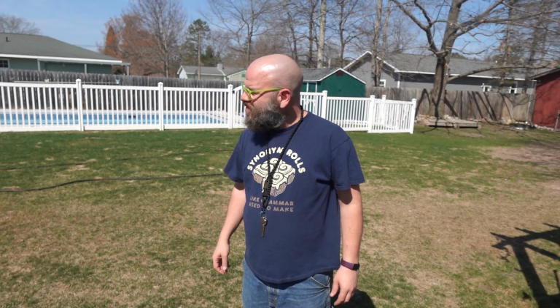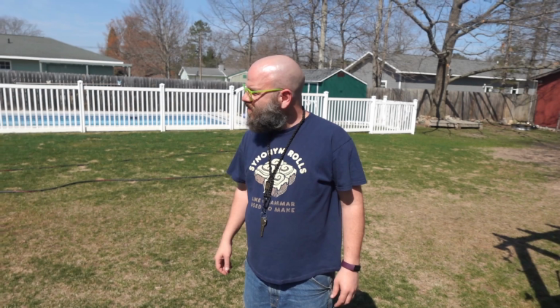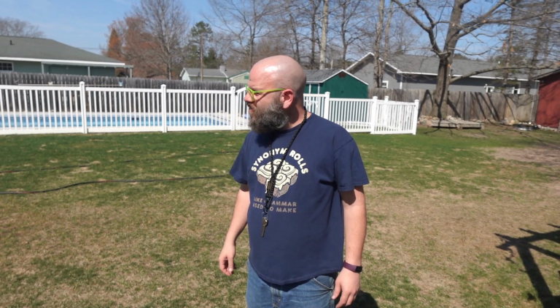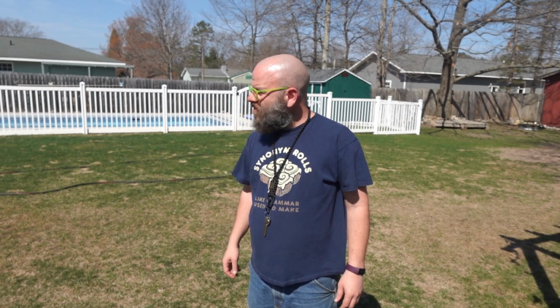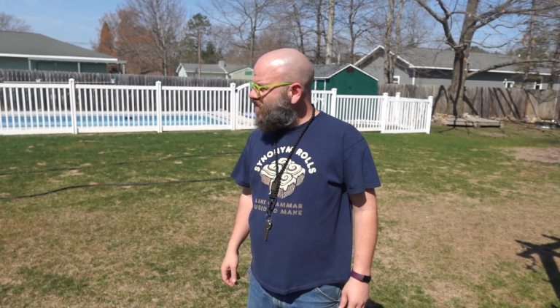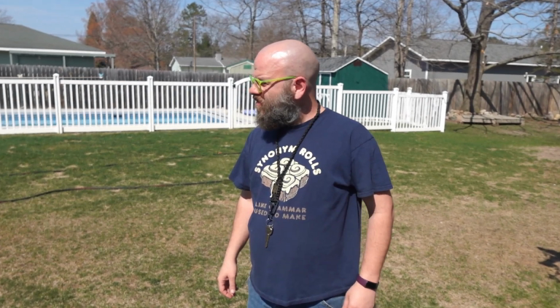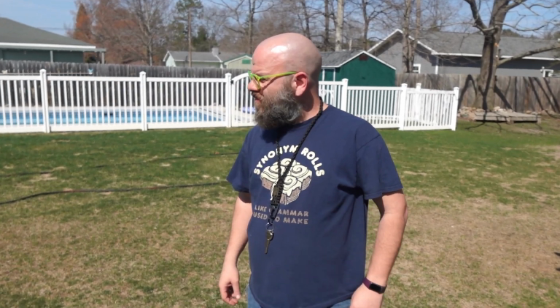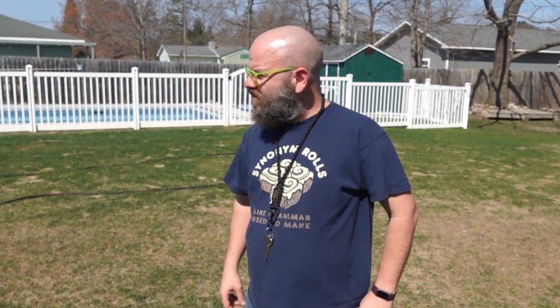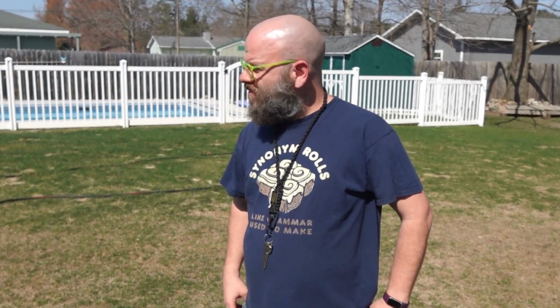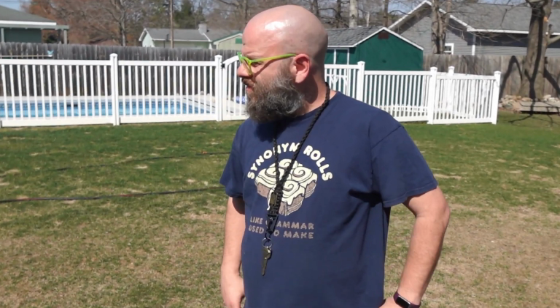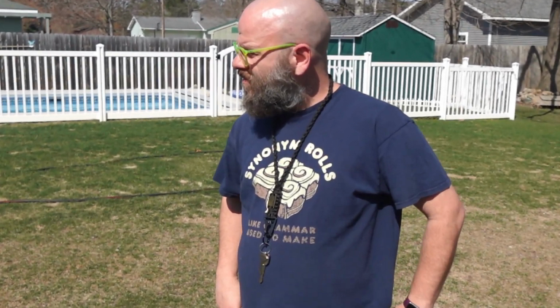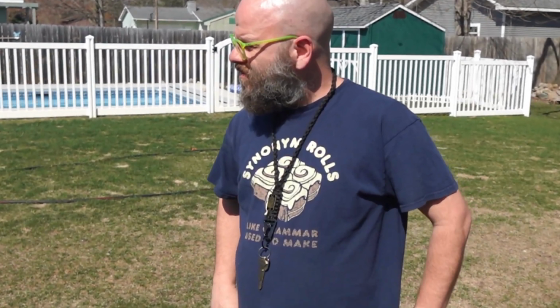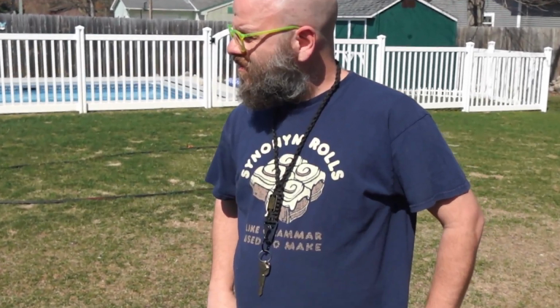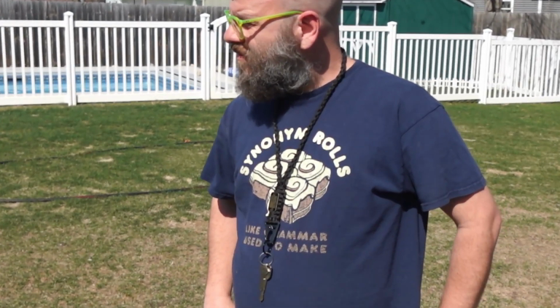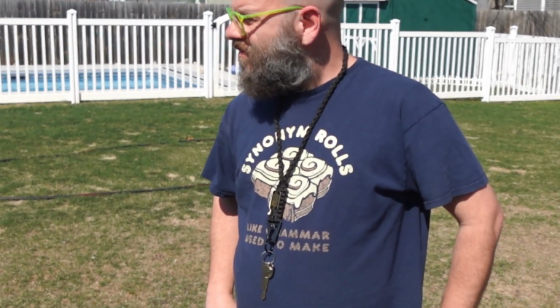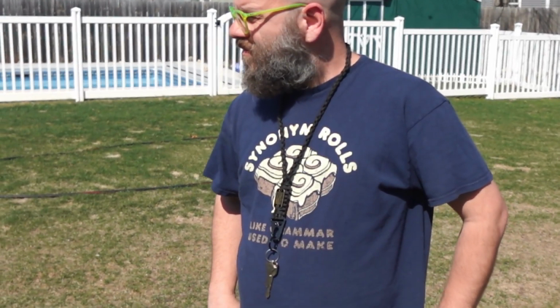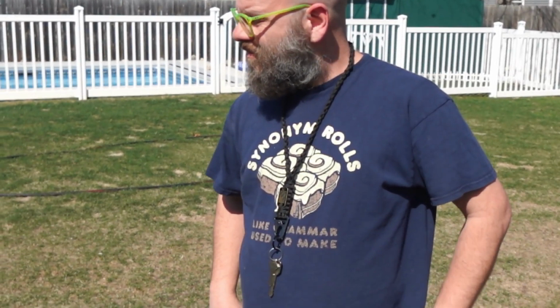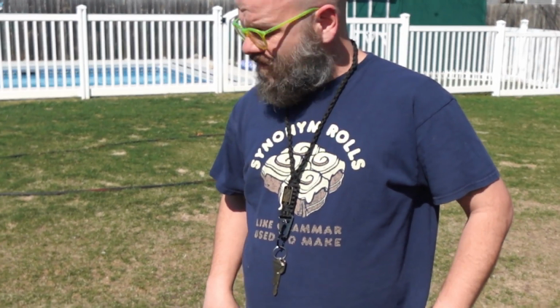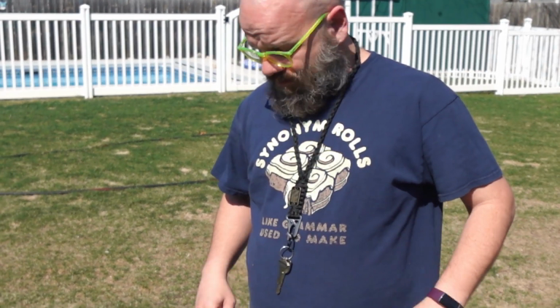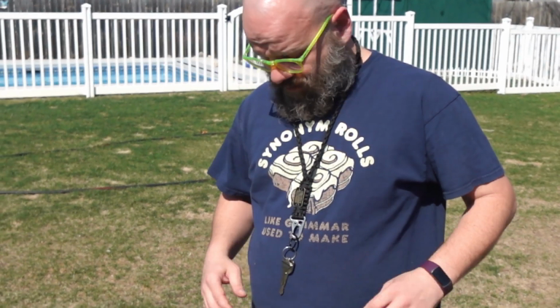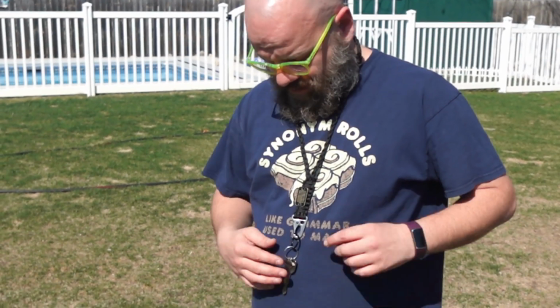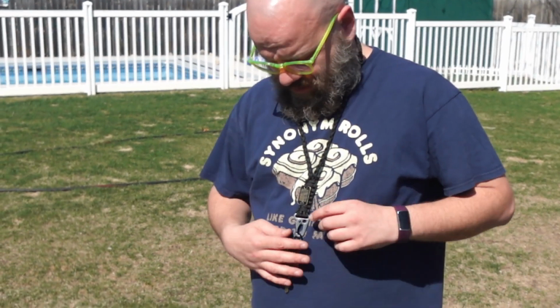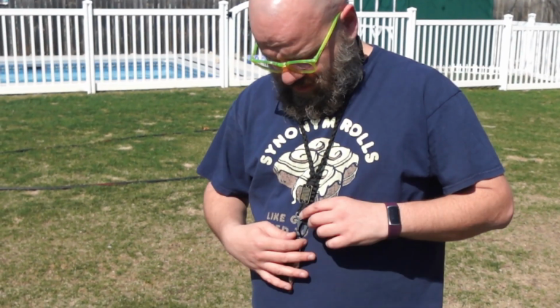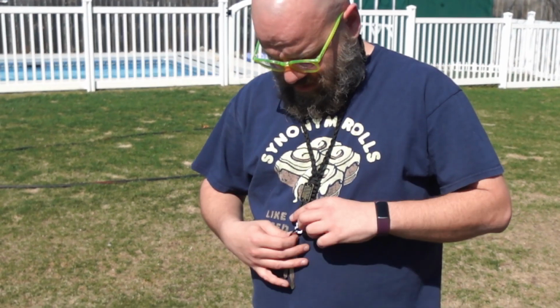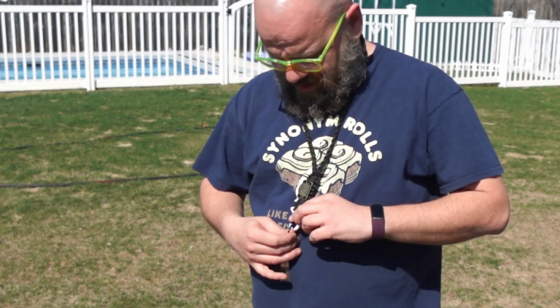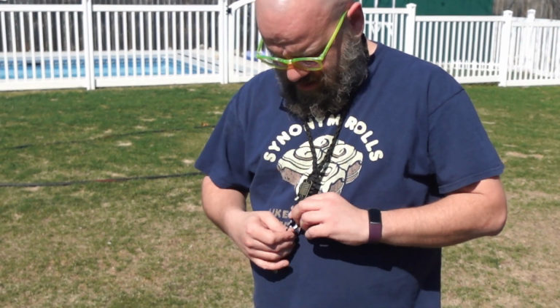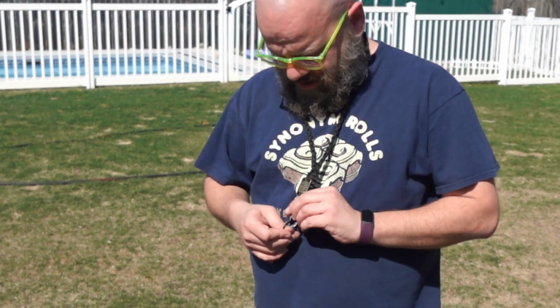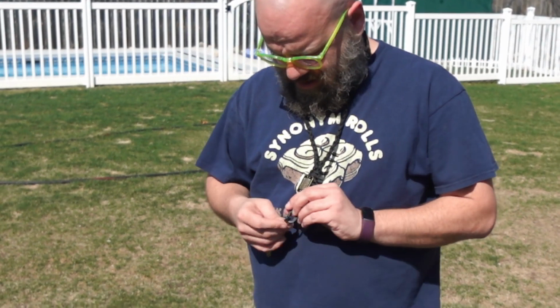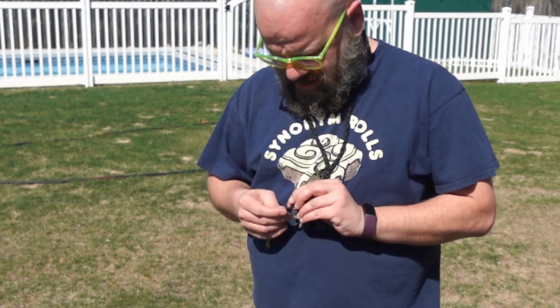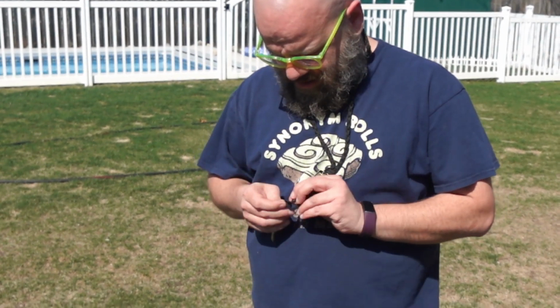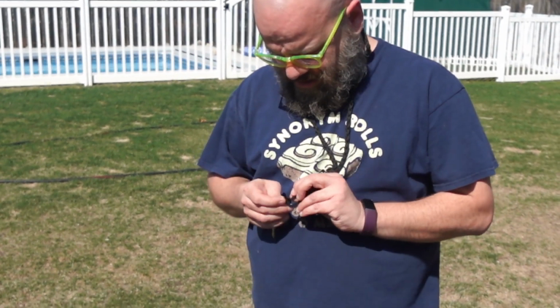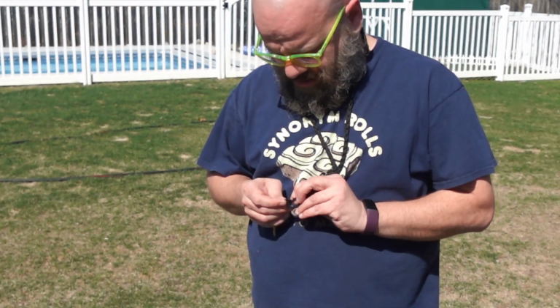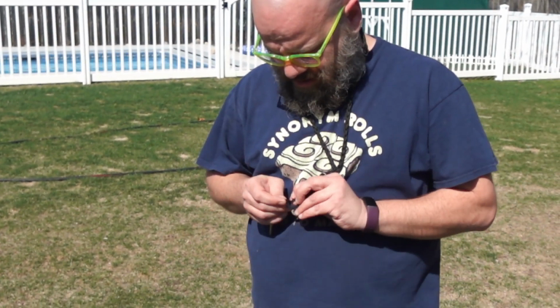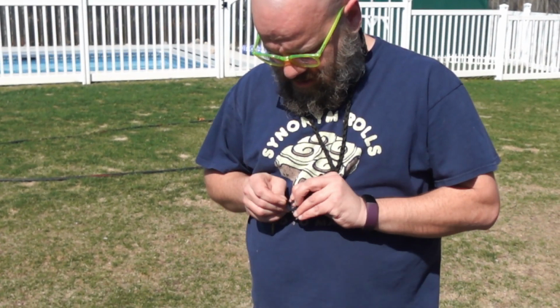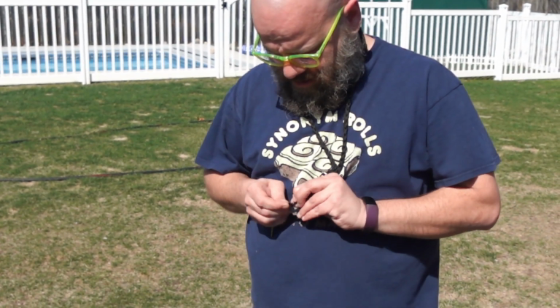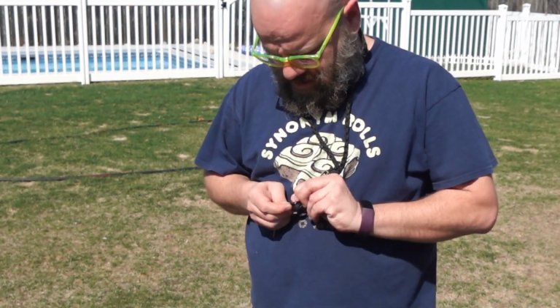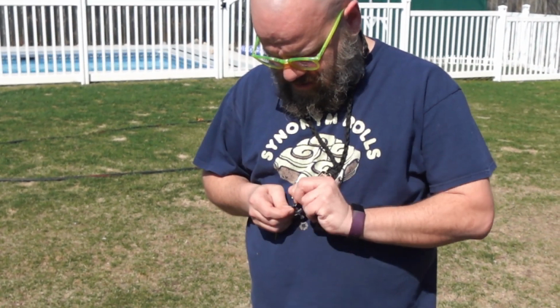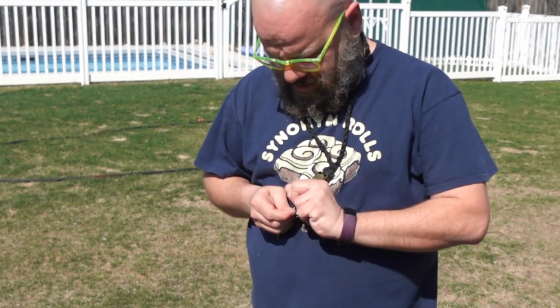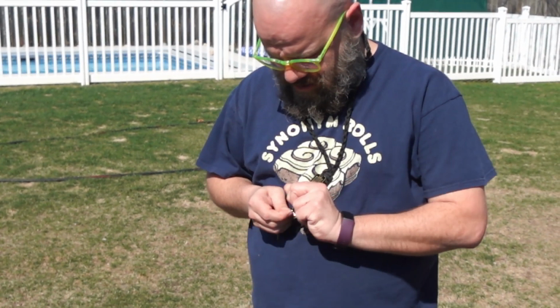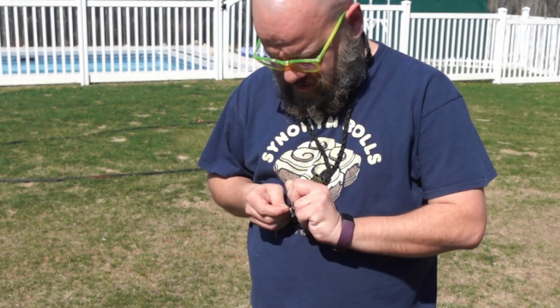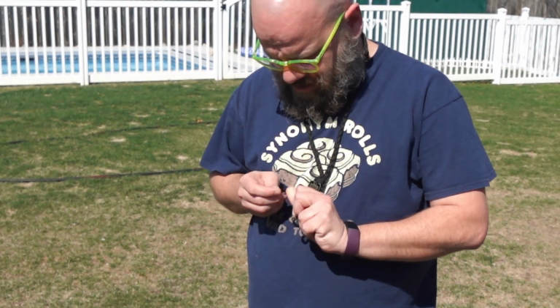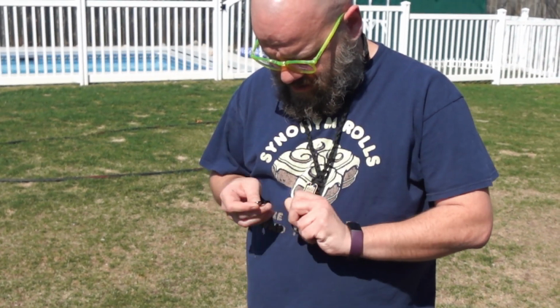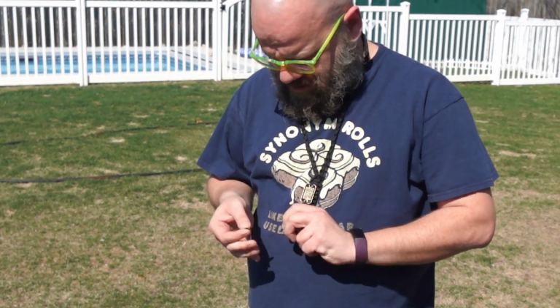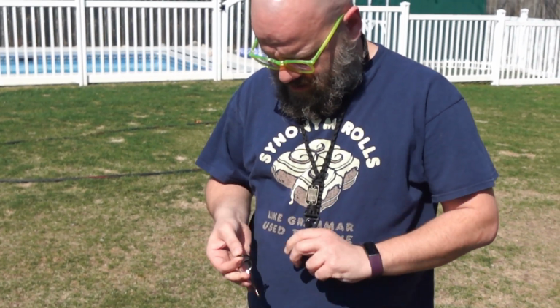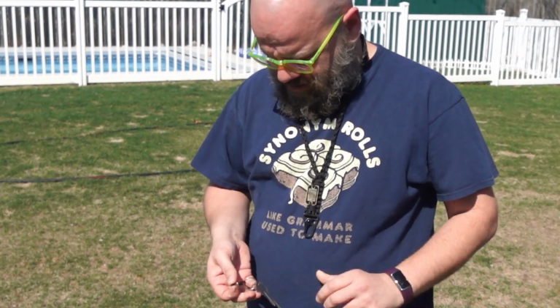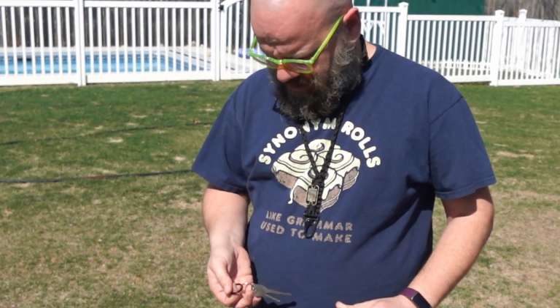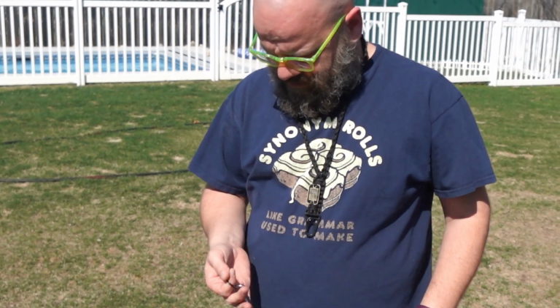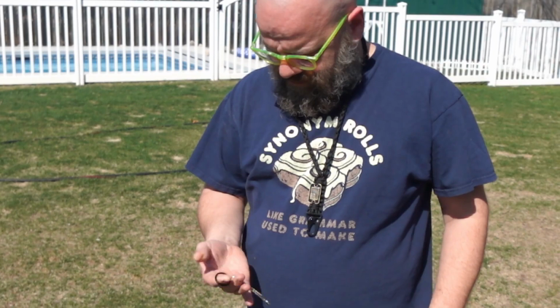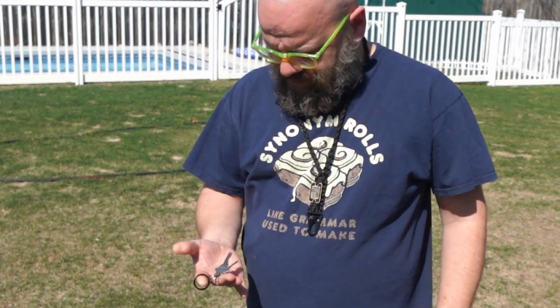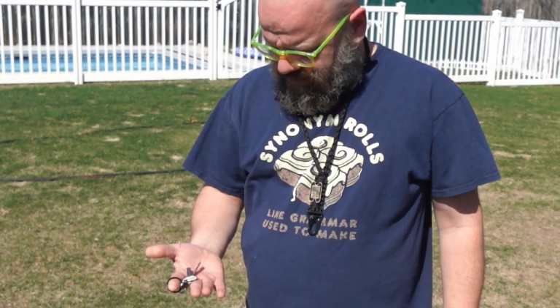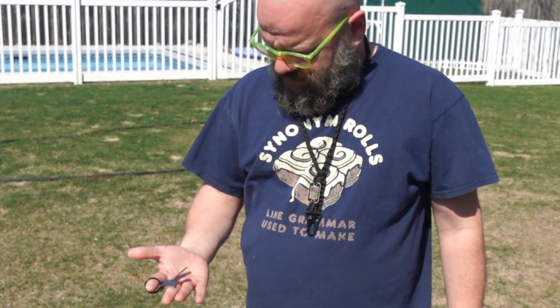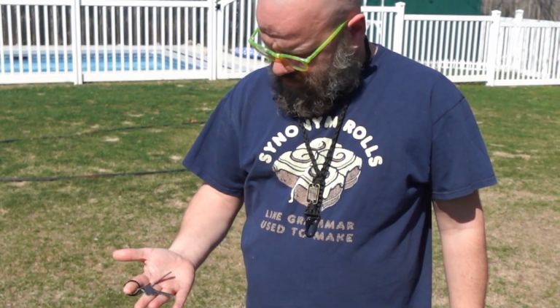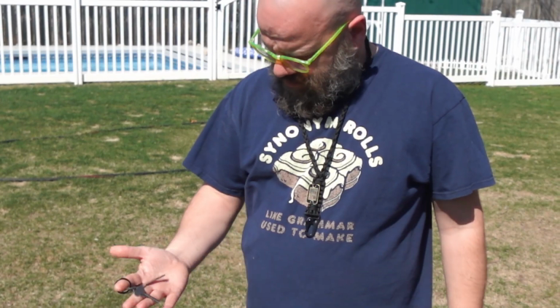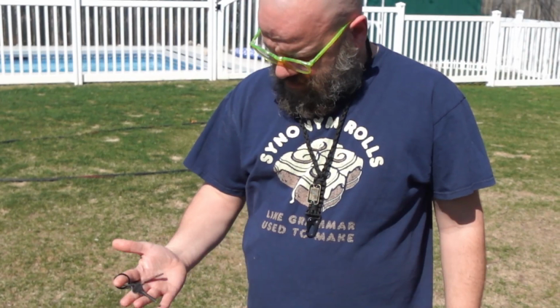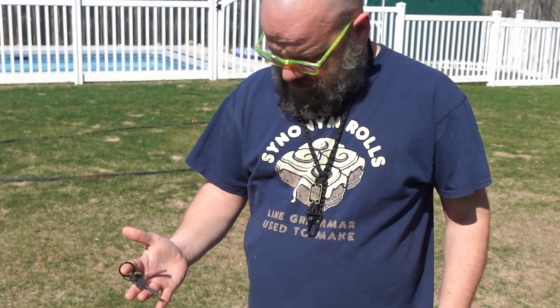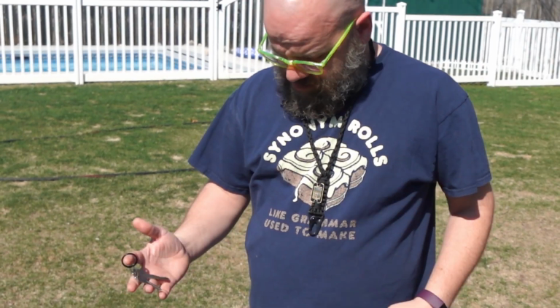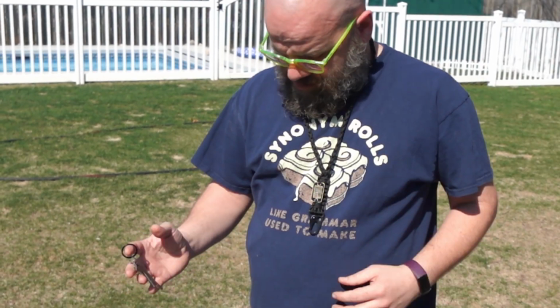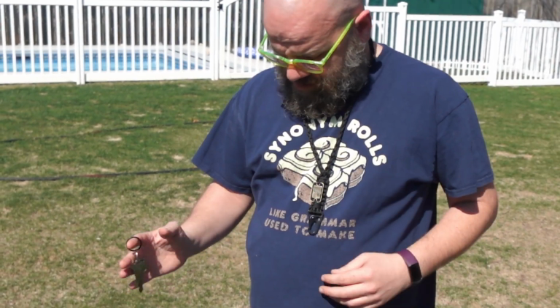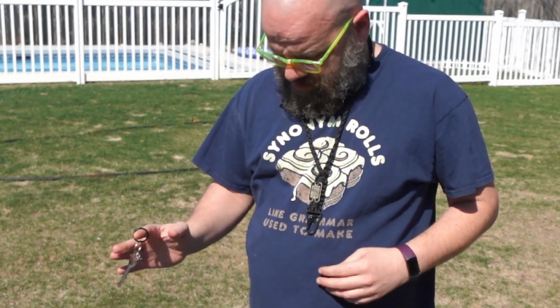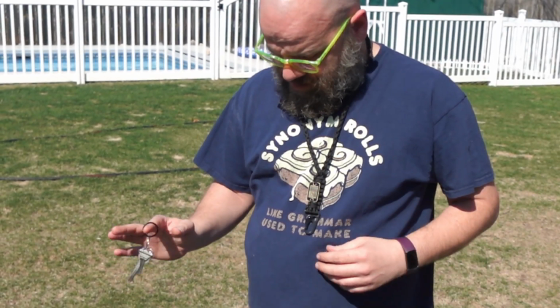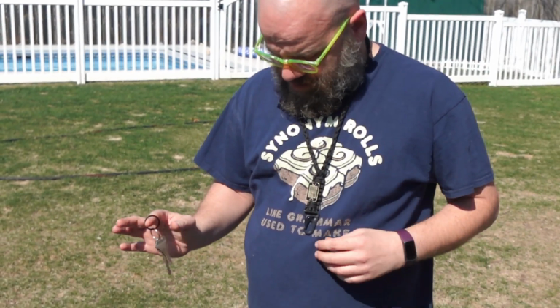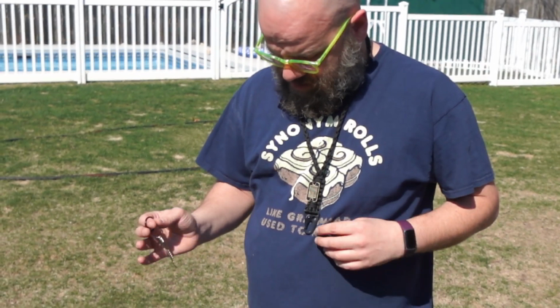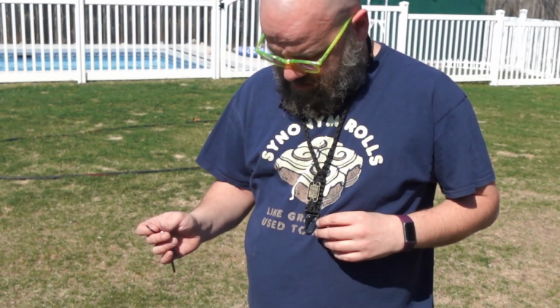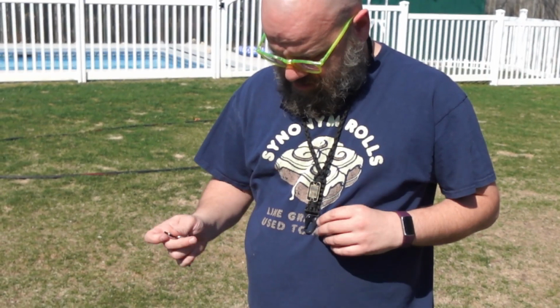This is a really nice heavy duty paracord lanyard. Don't lose your keys! This product was sent to us in return for our honest review.